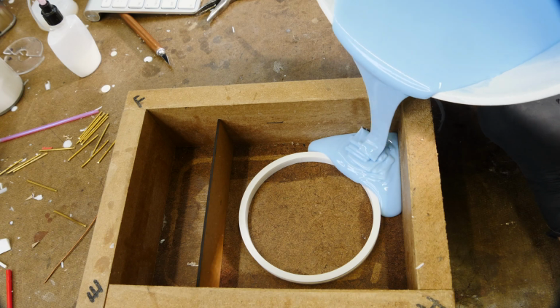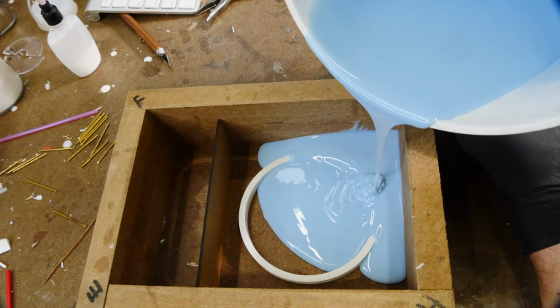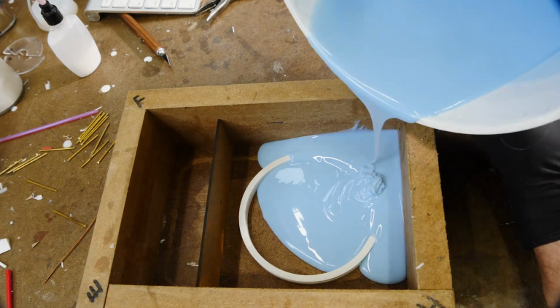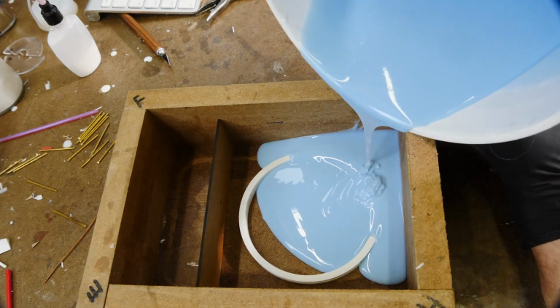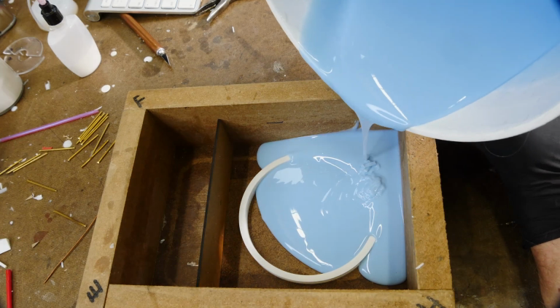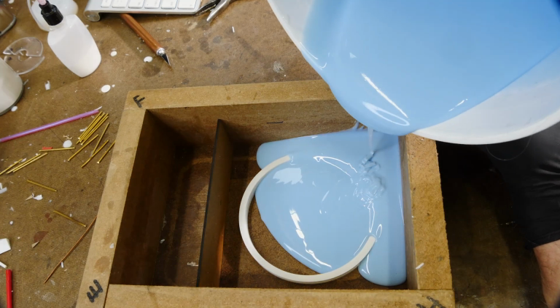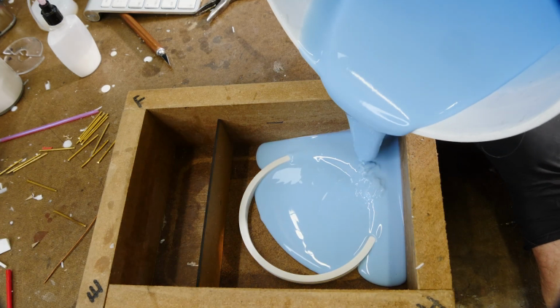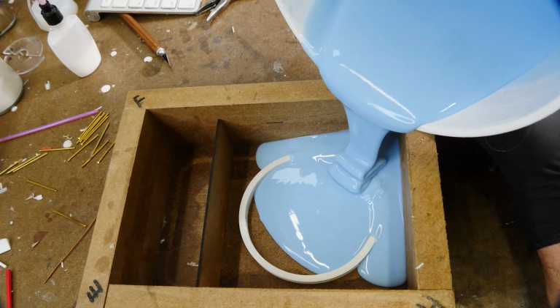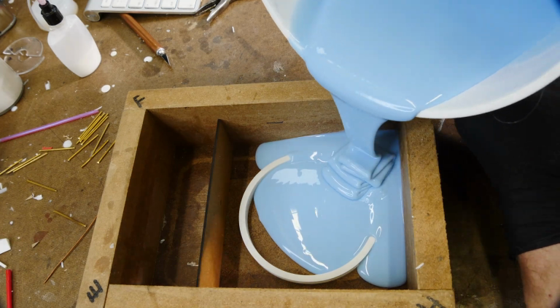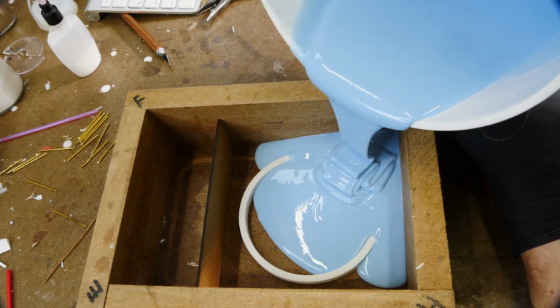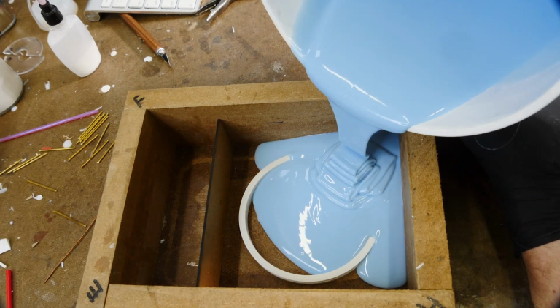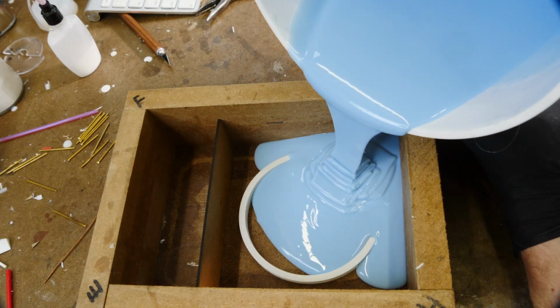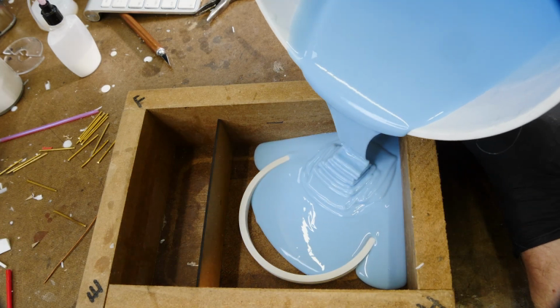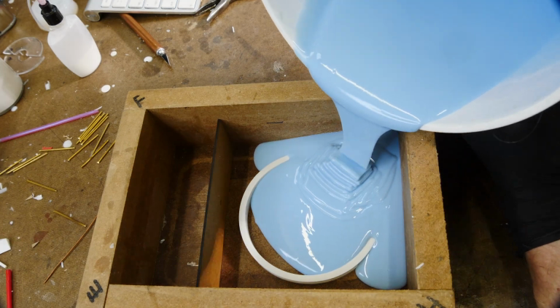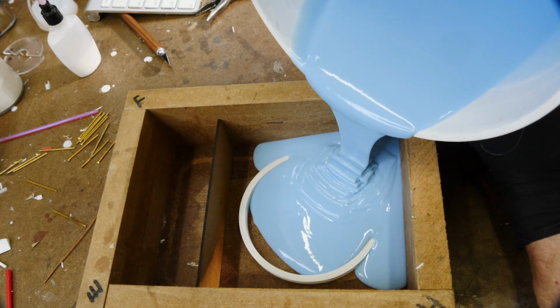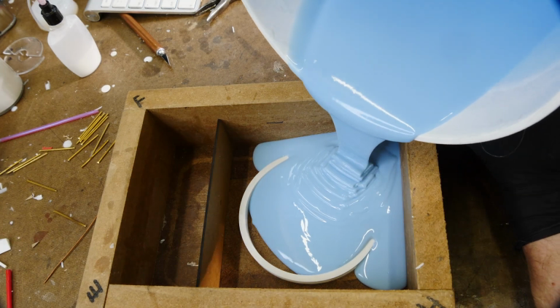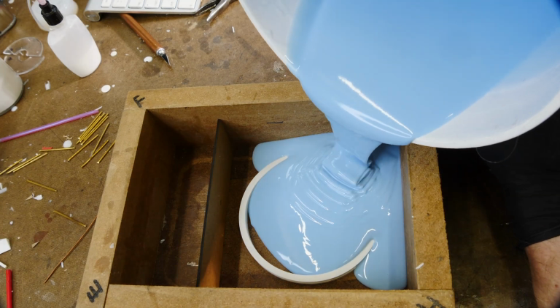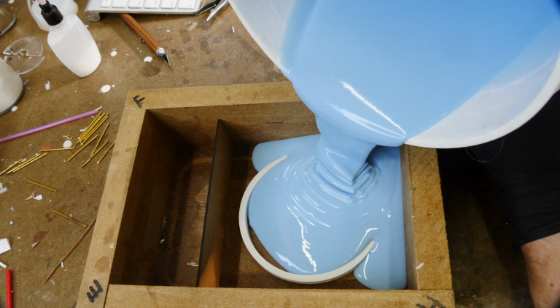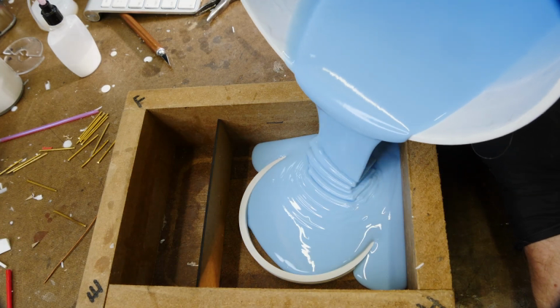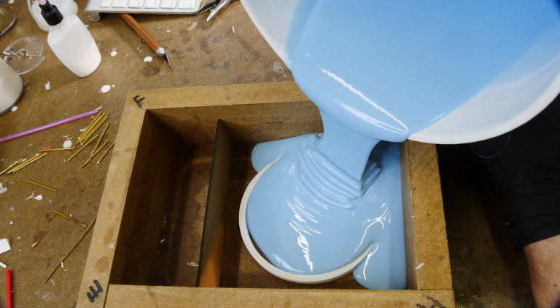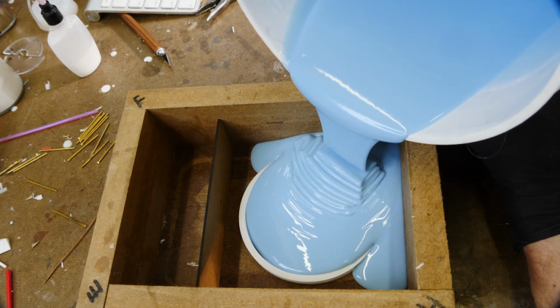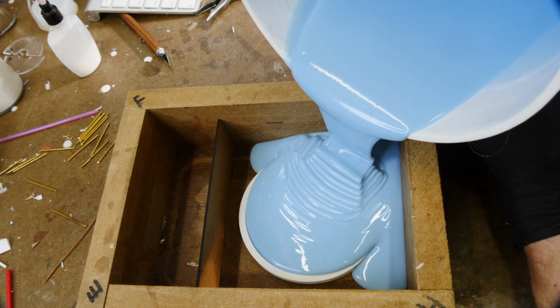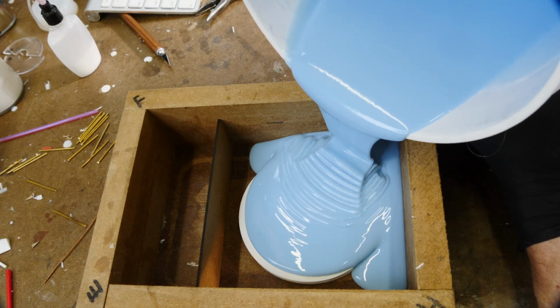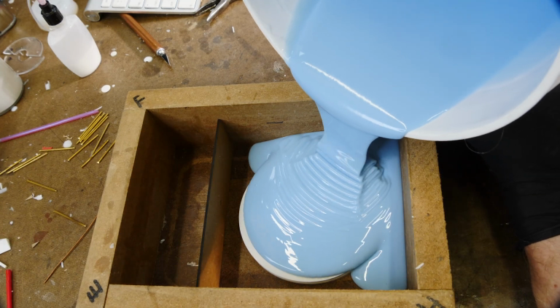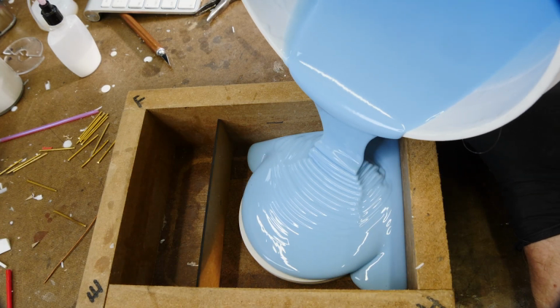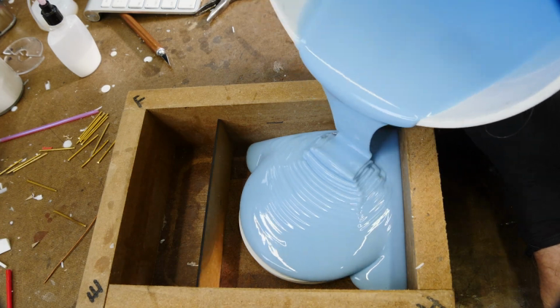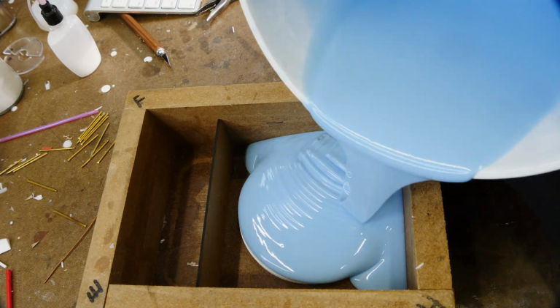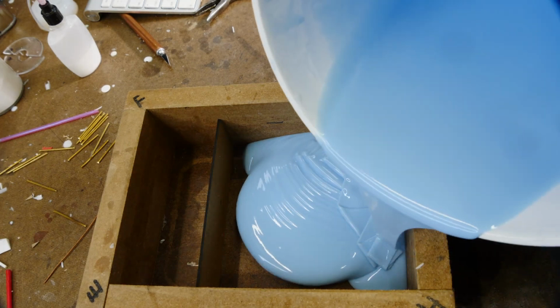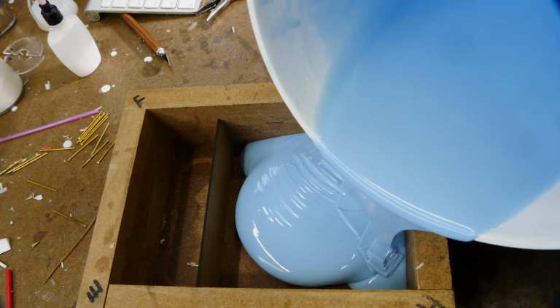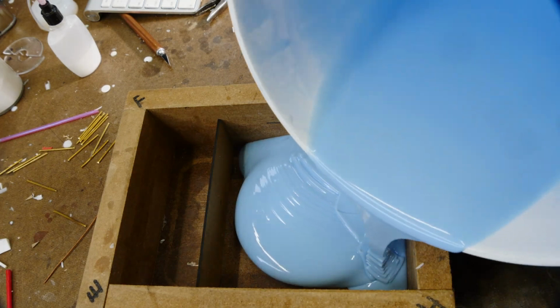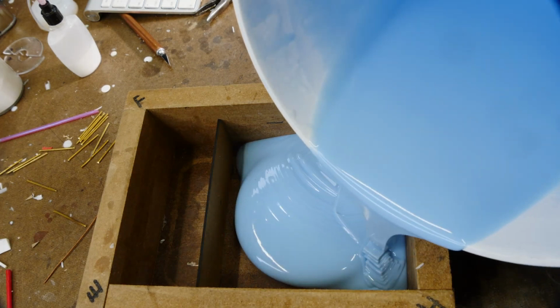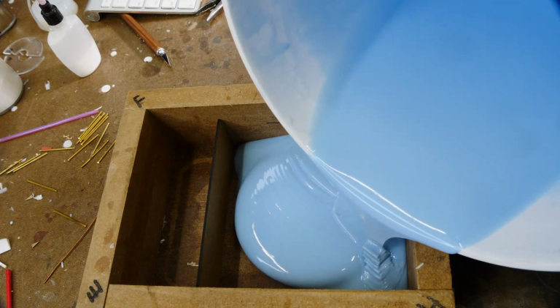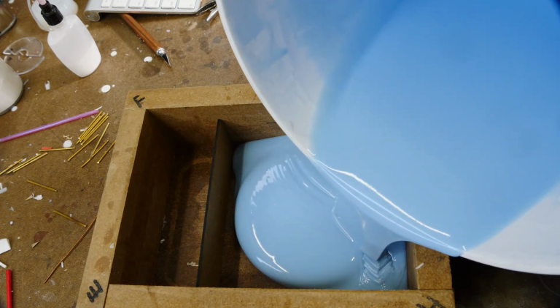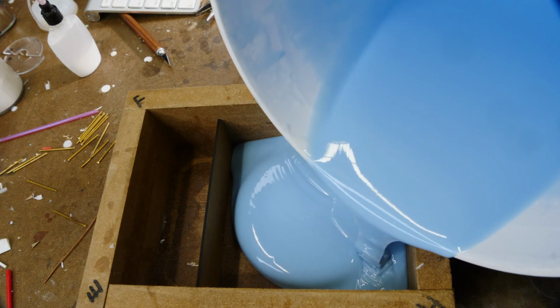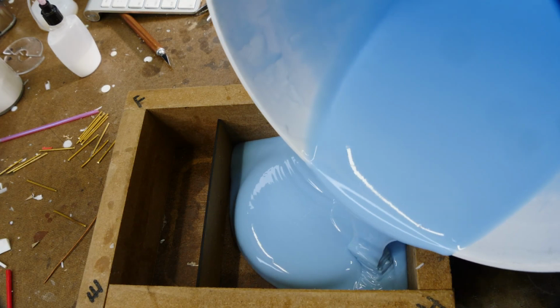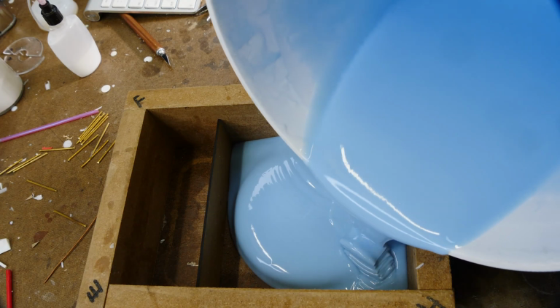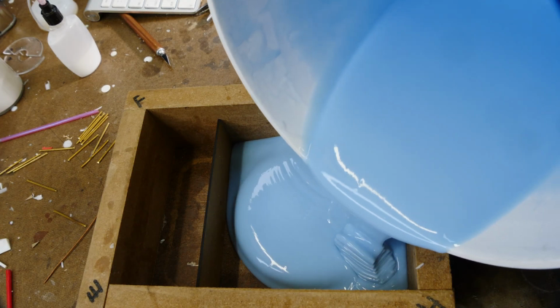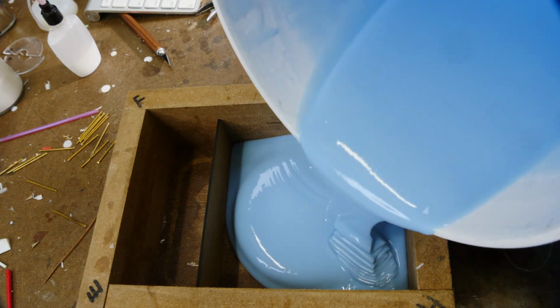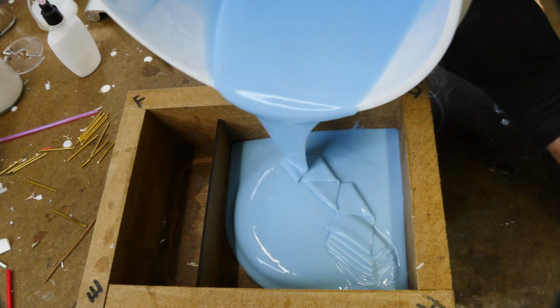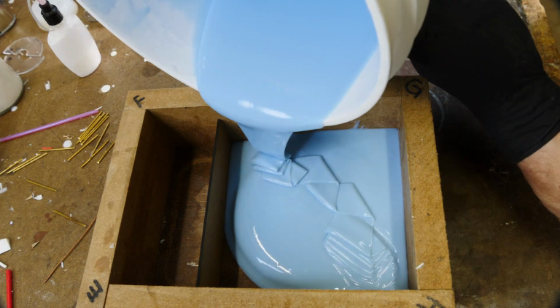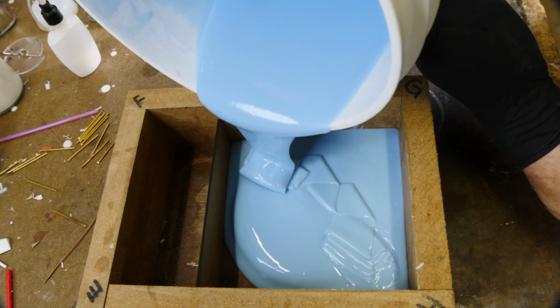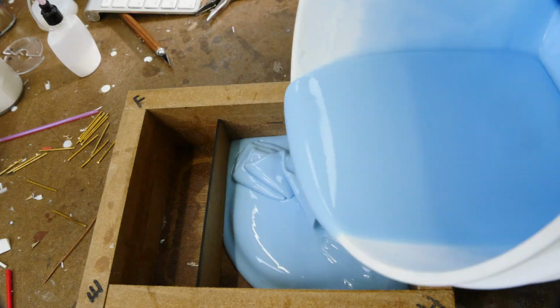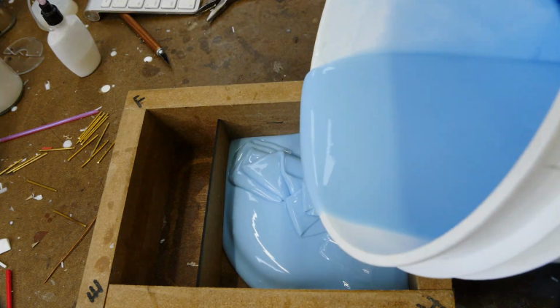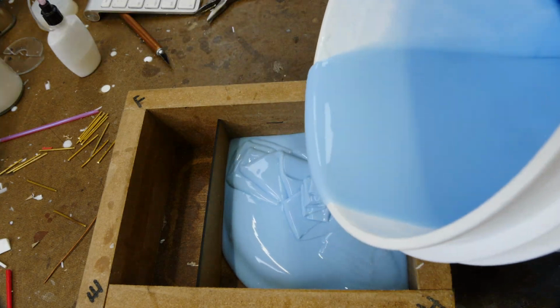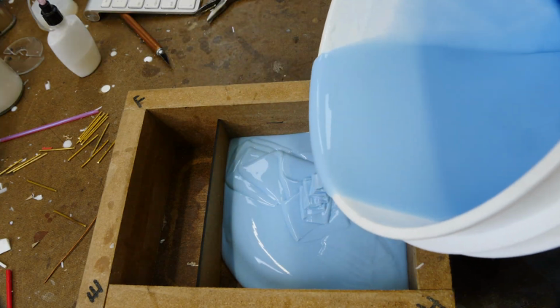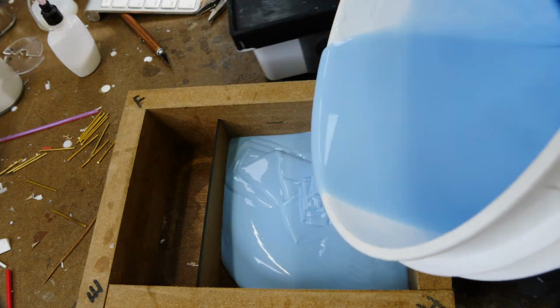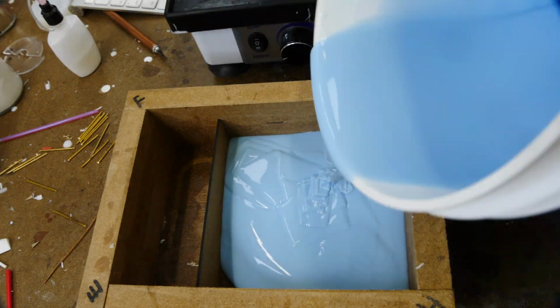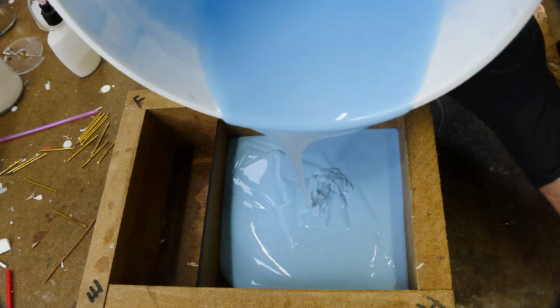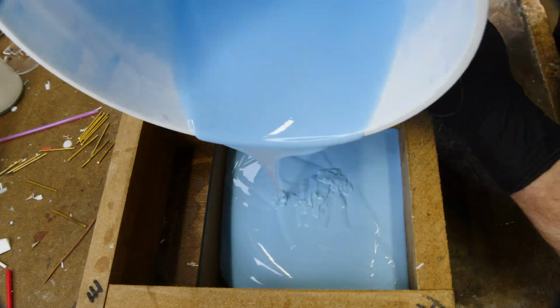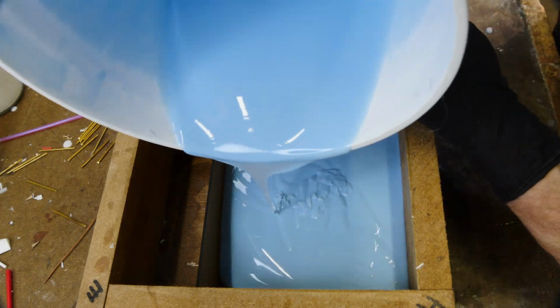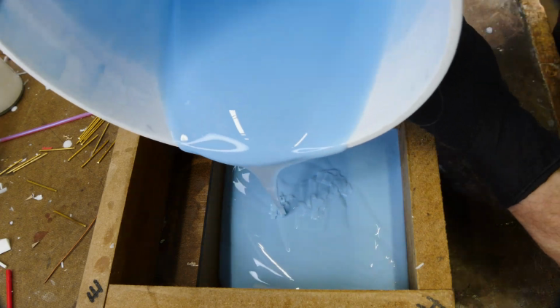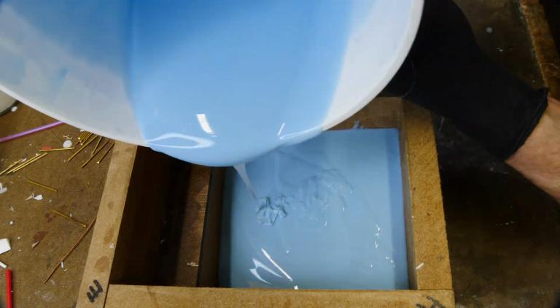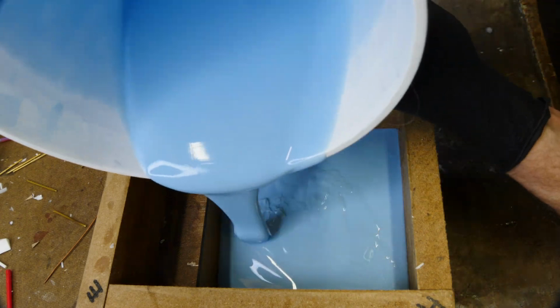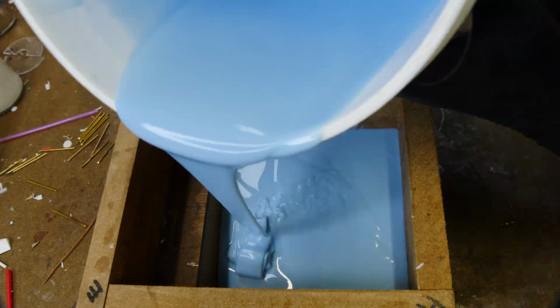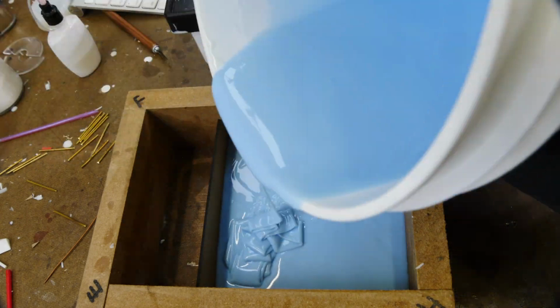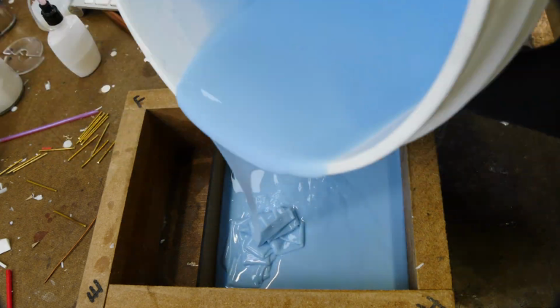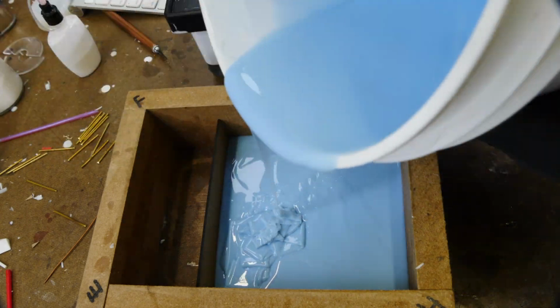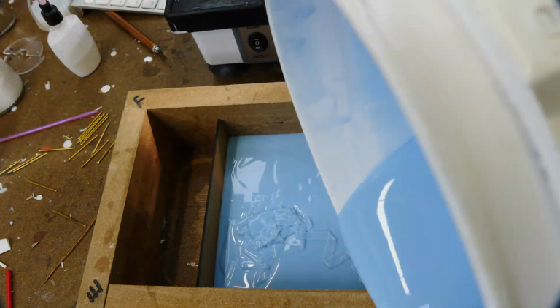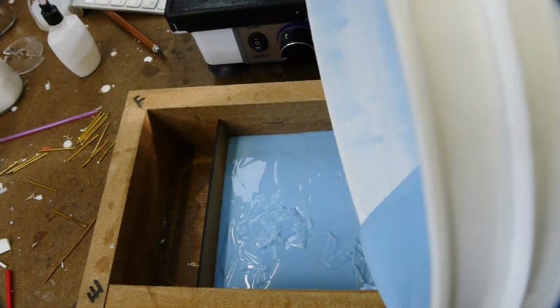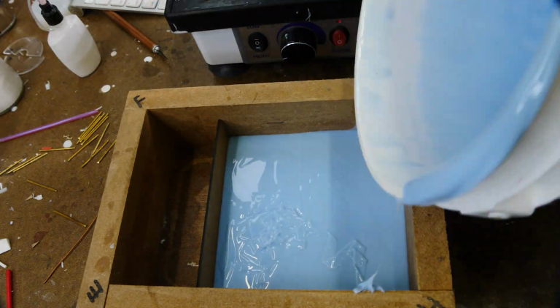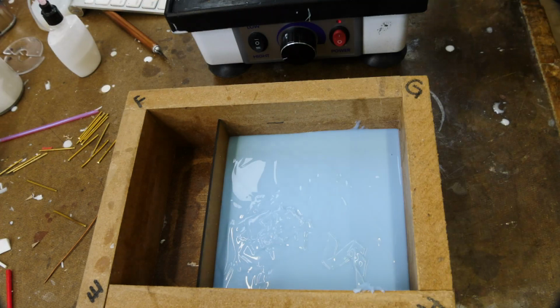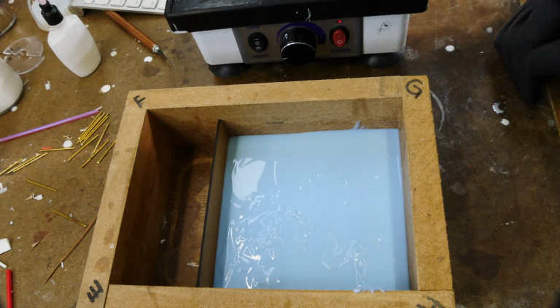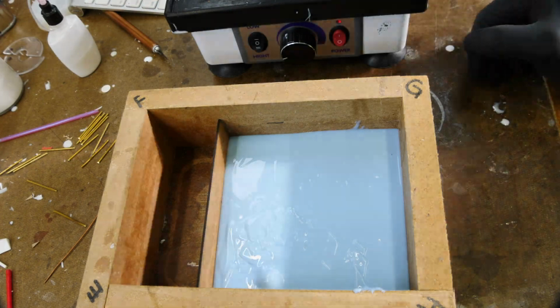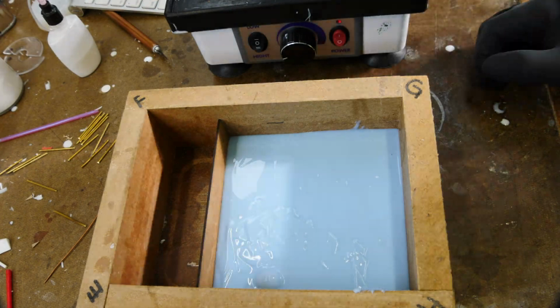We're going to pour in one place and let the silicone flow out and flow over everything.